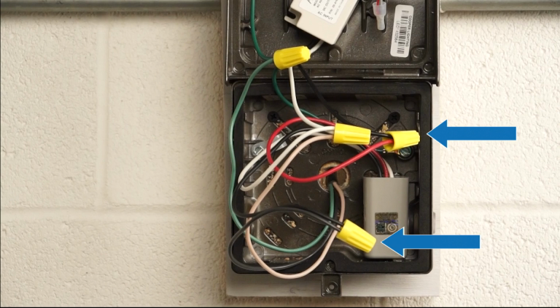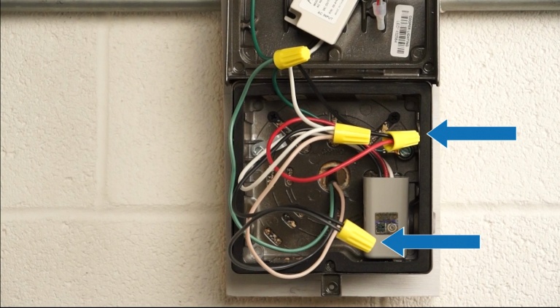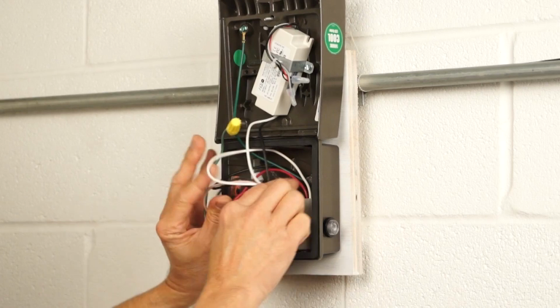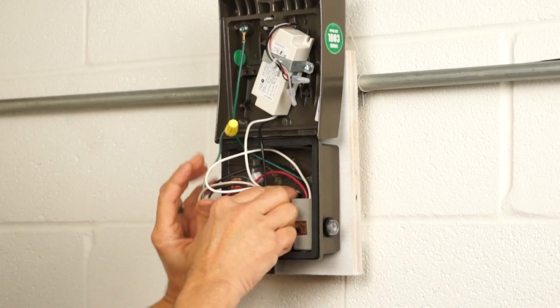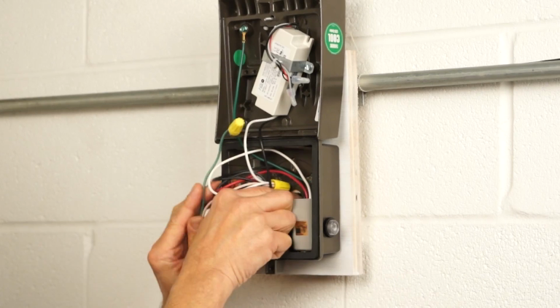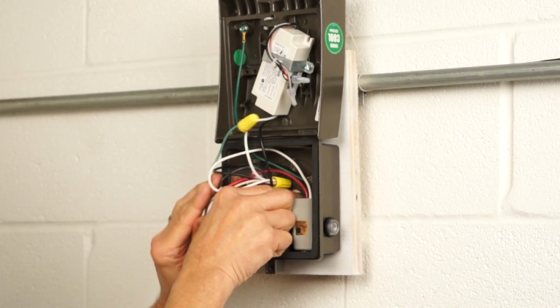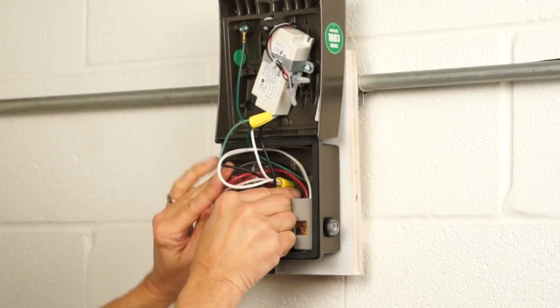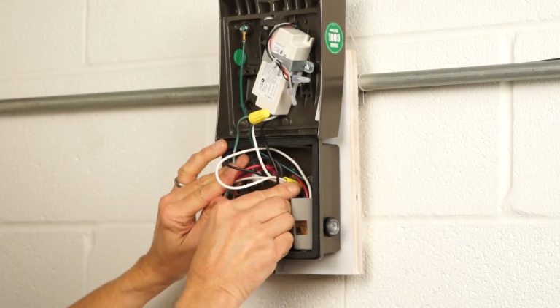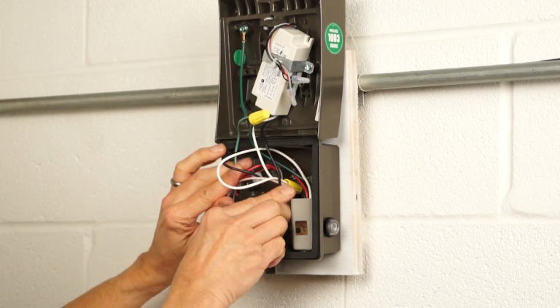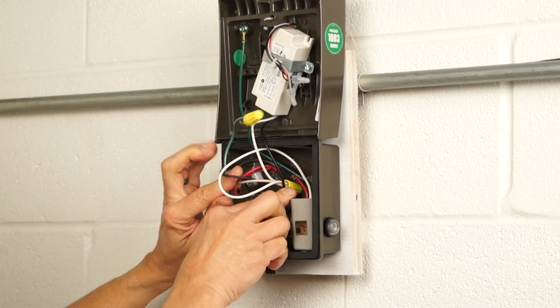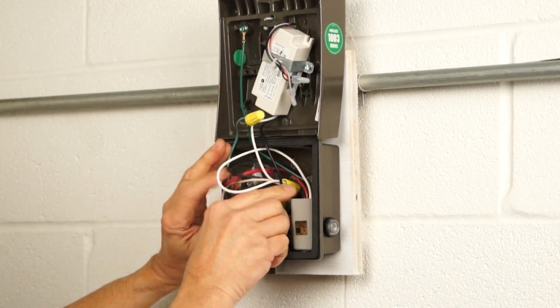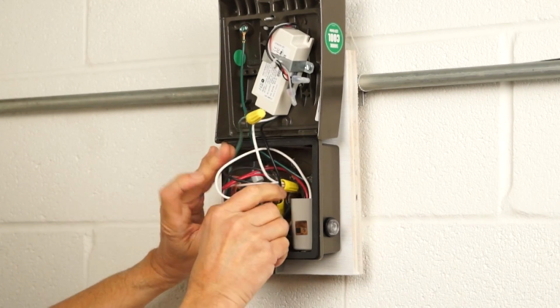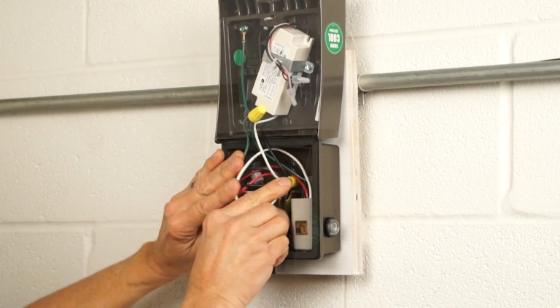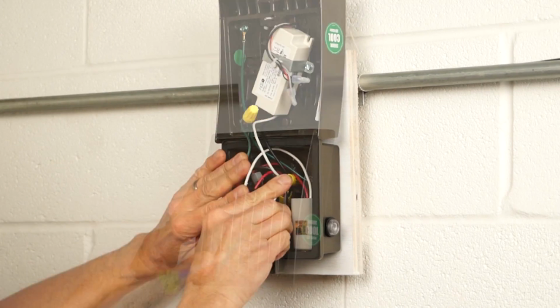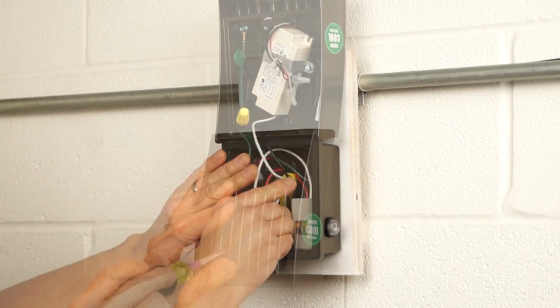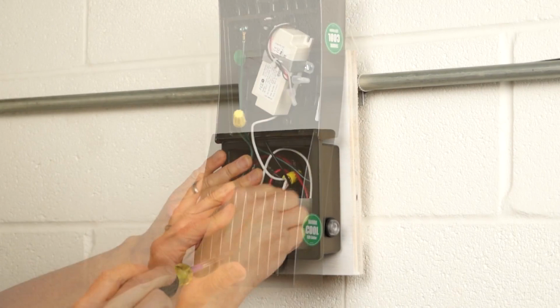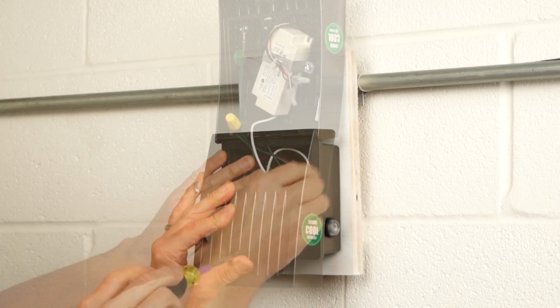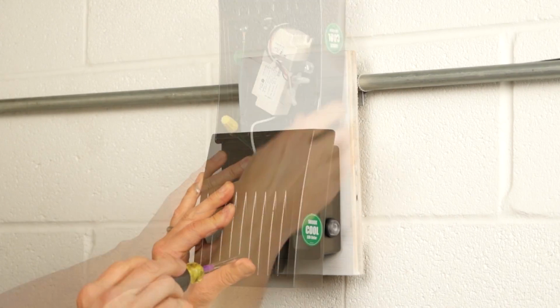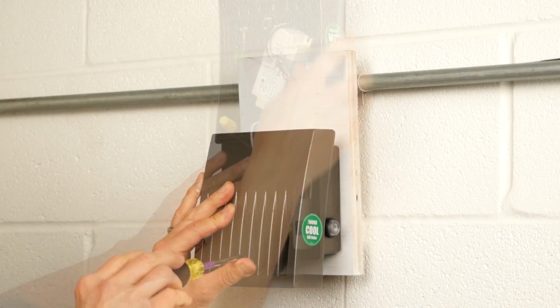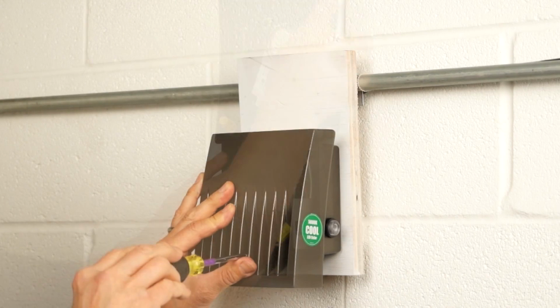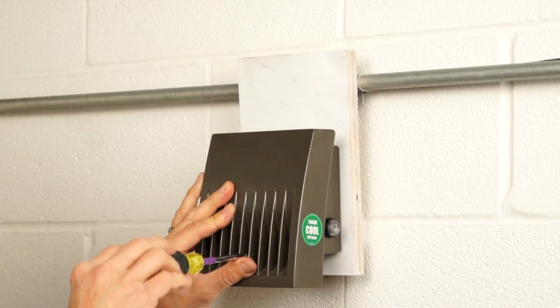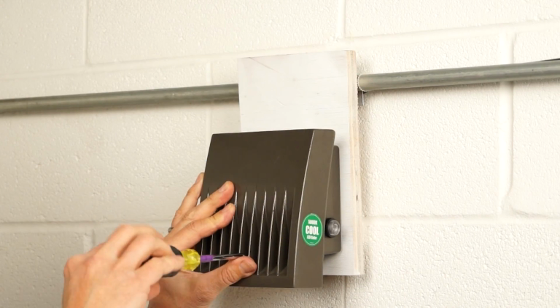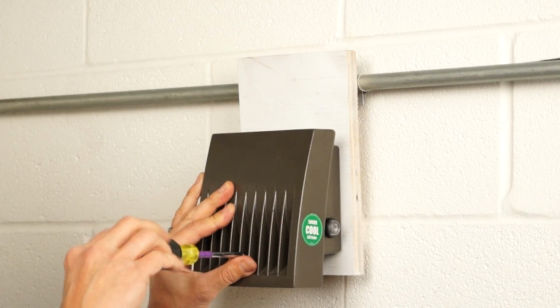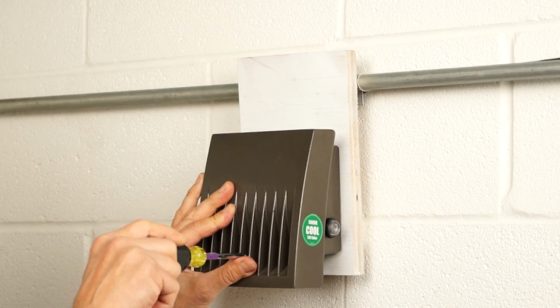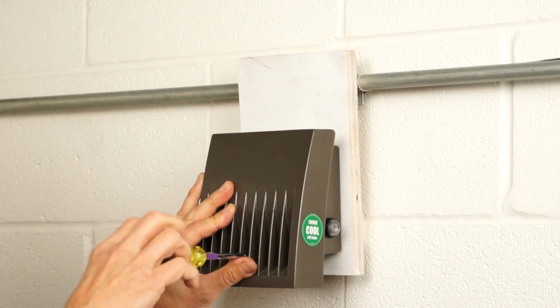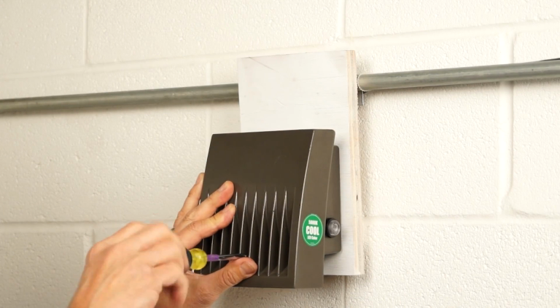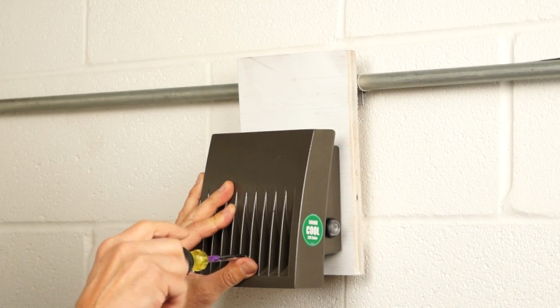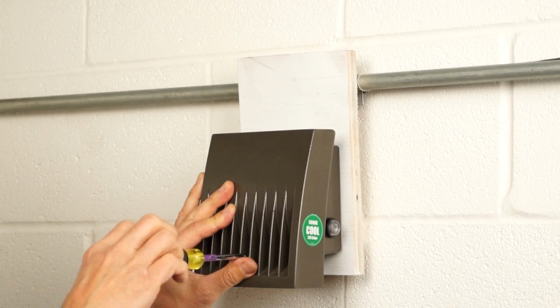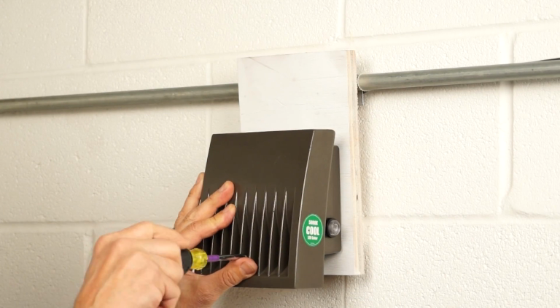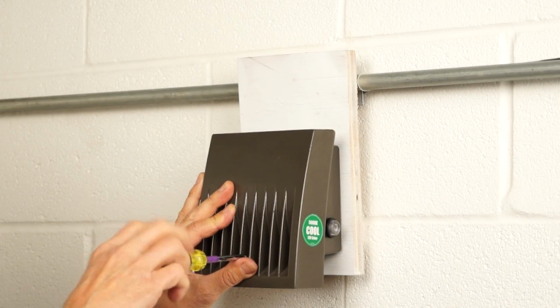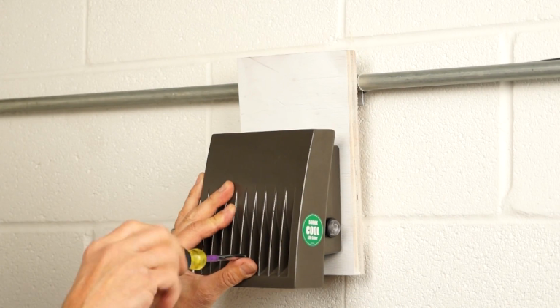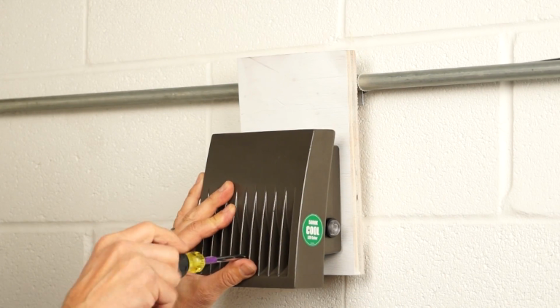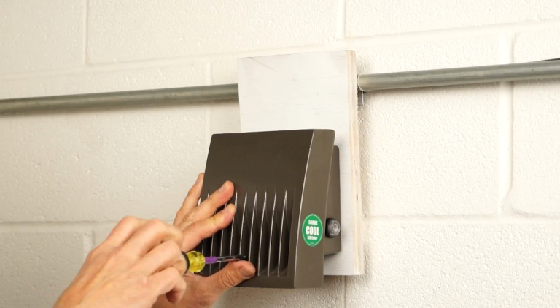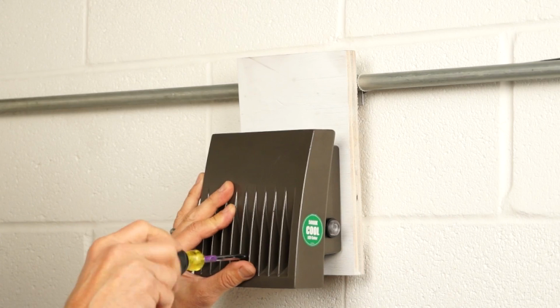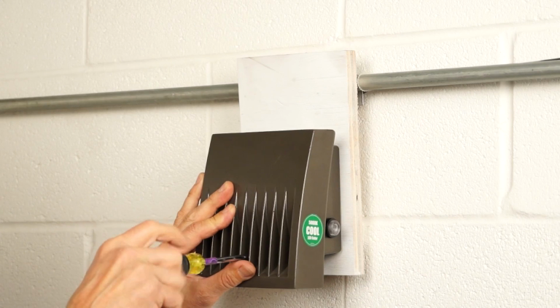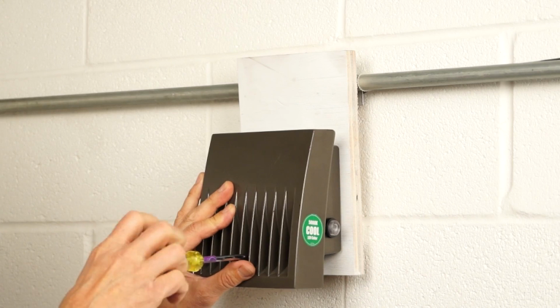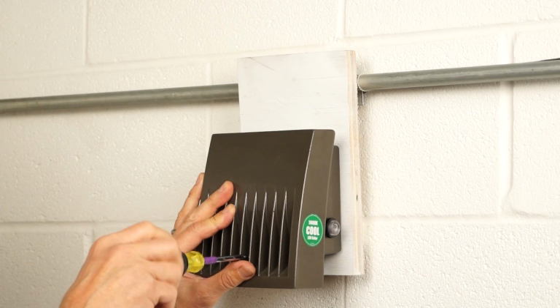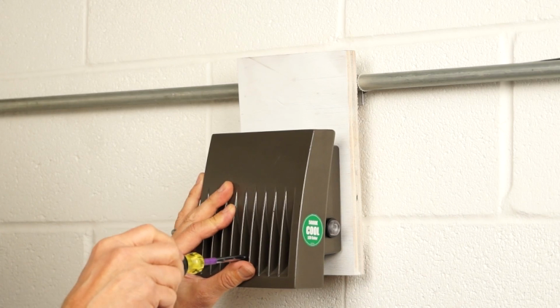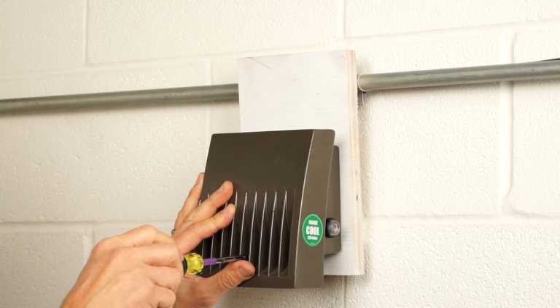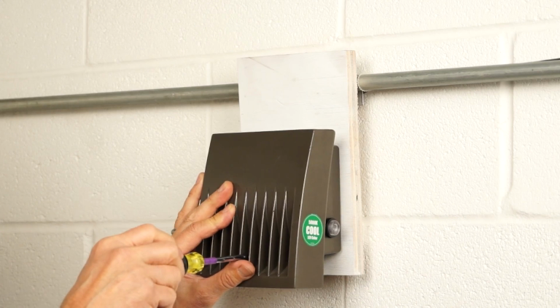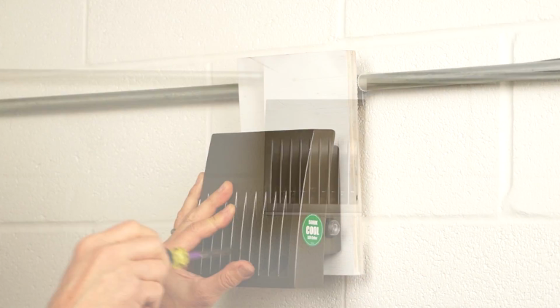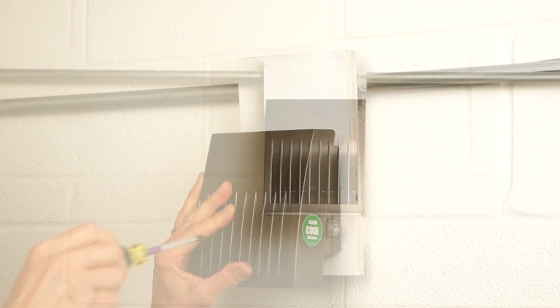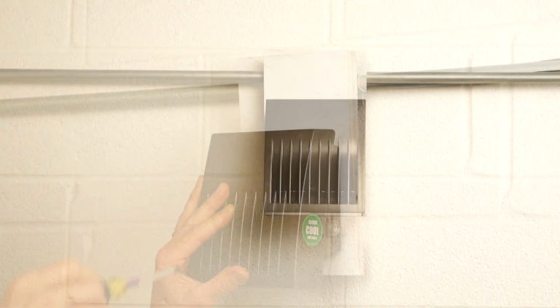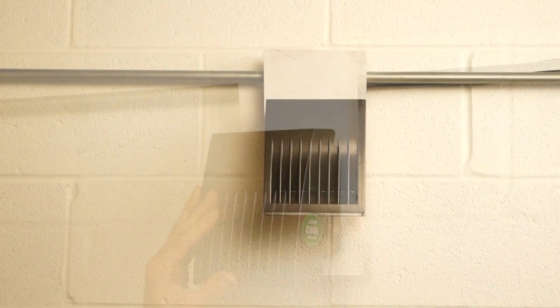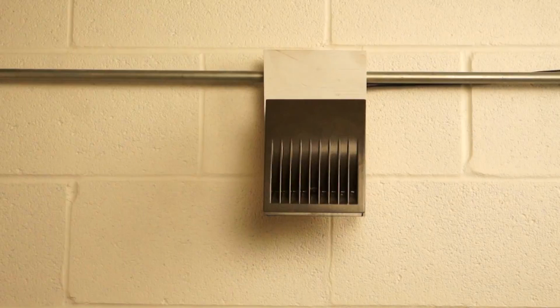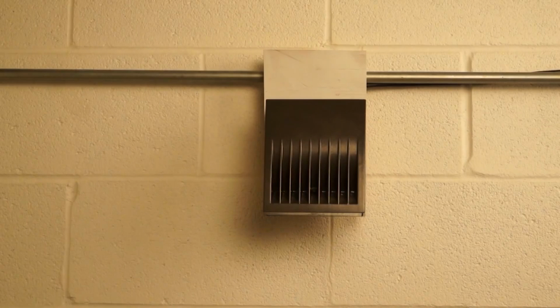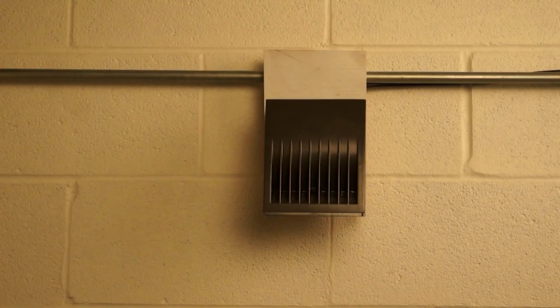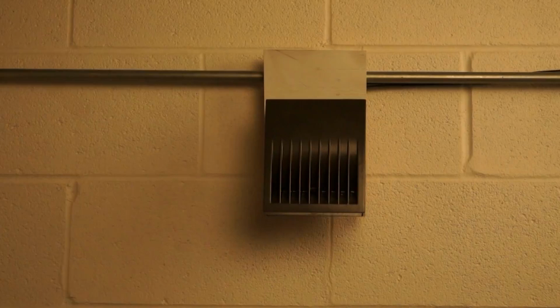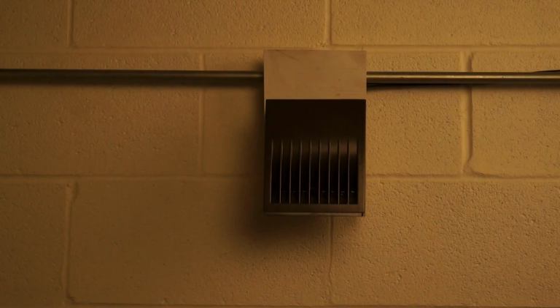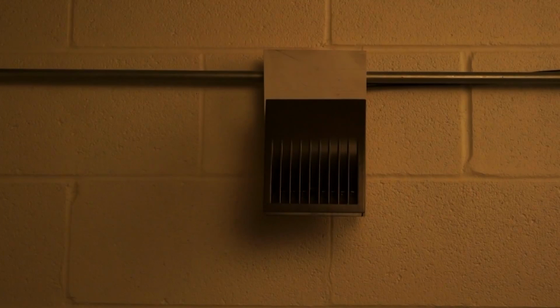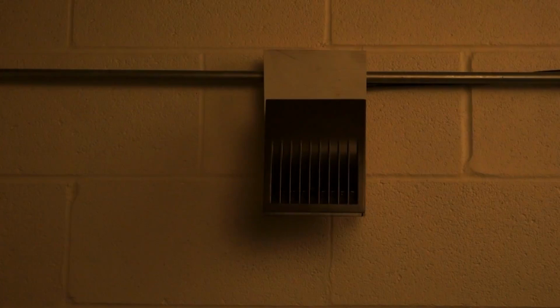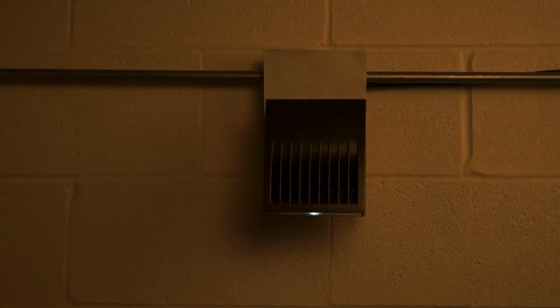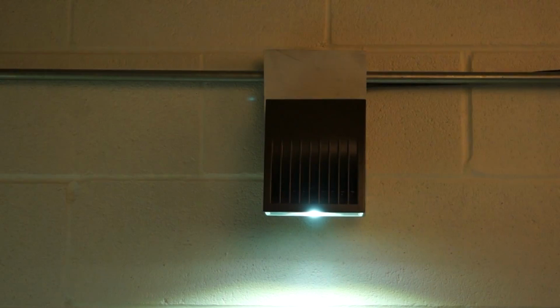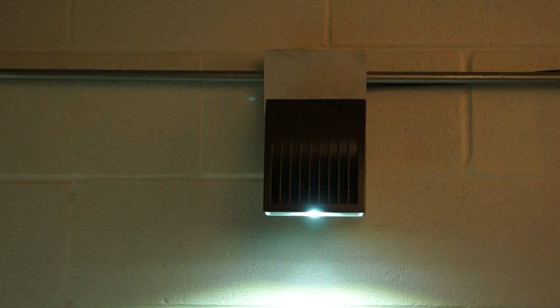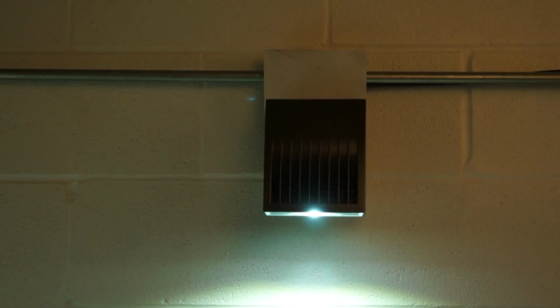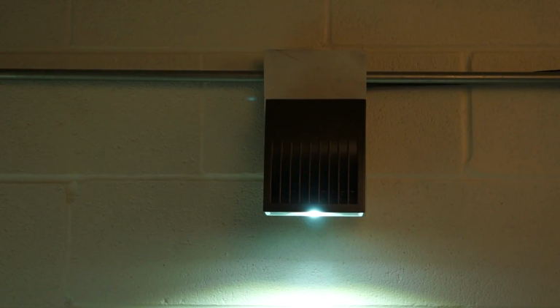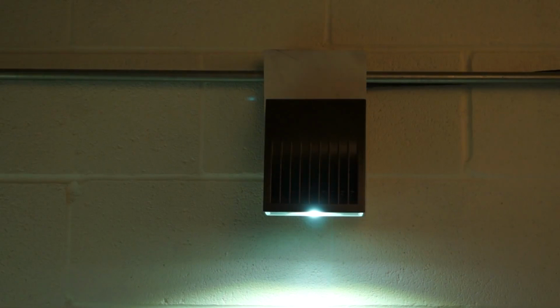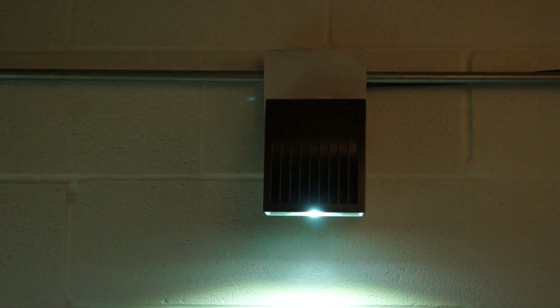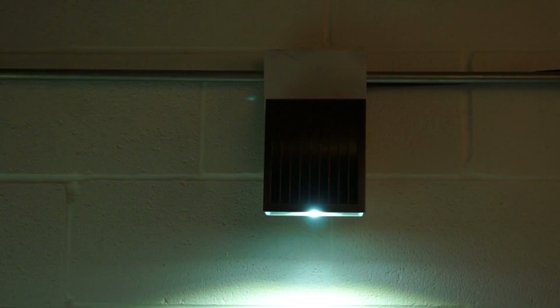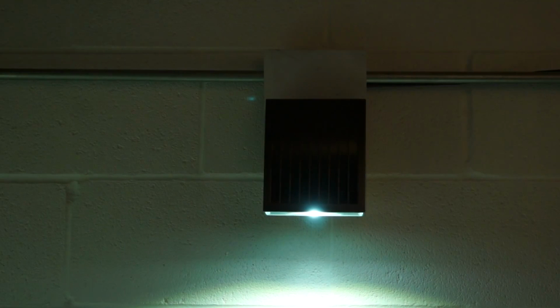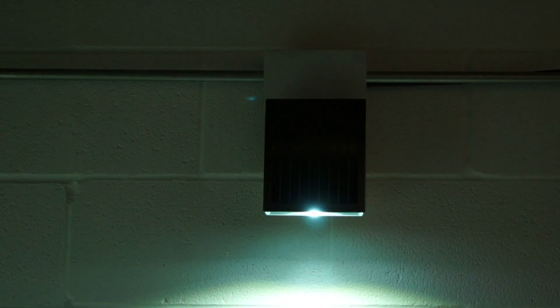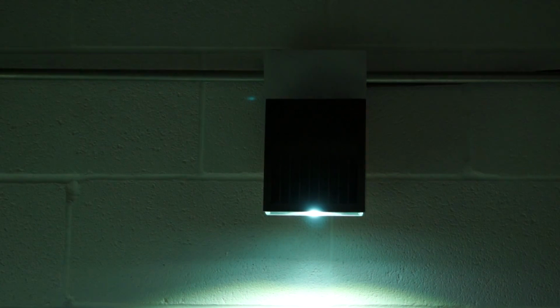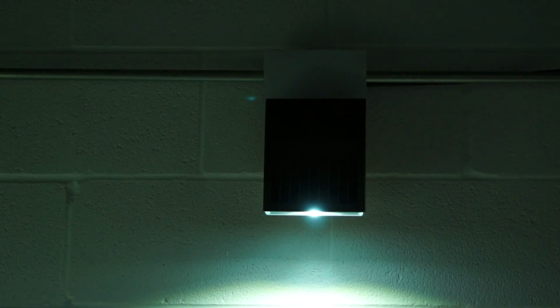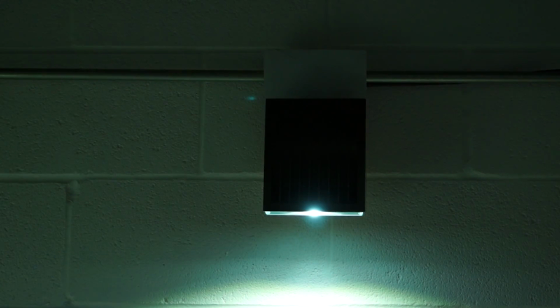Then put the fixture back together and reconnect the power. And as you can see, the fixture's working and your job is done.